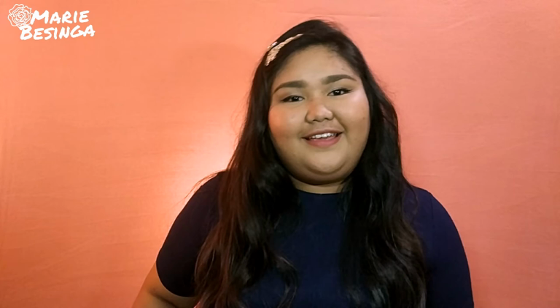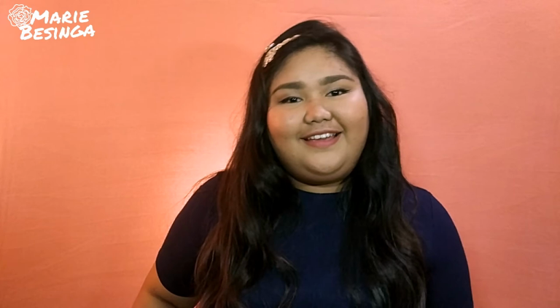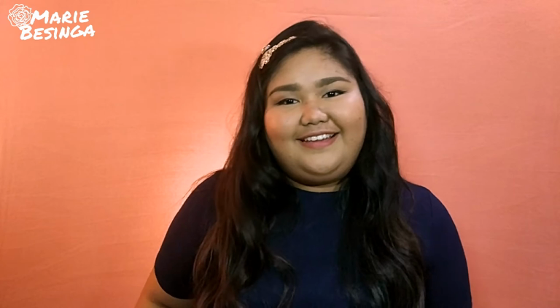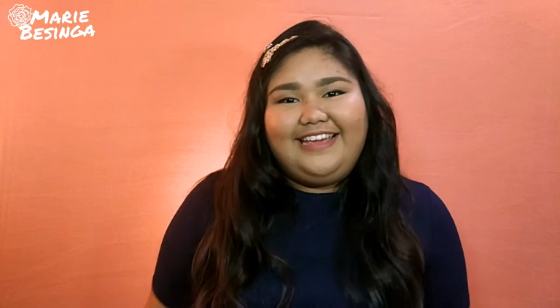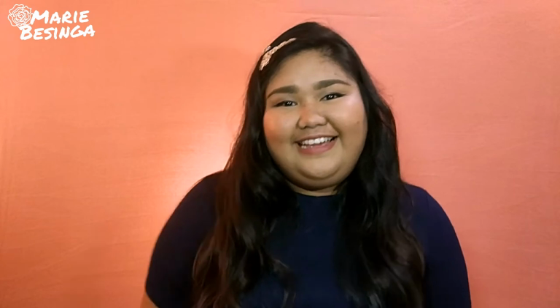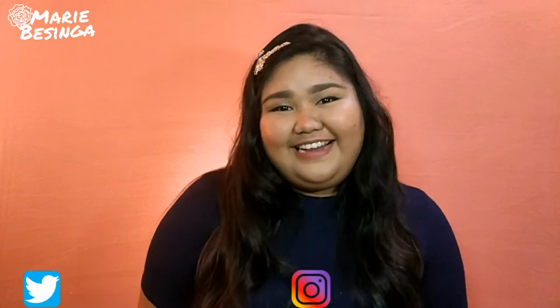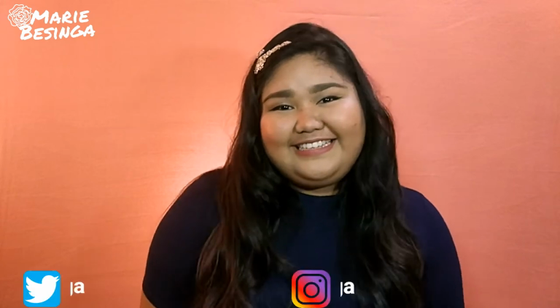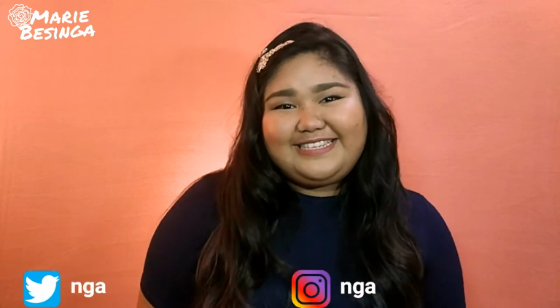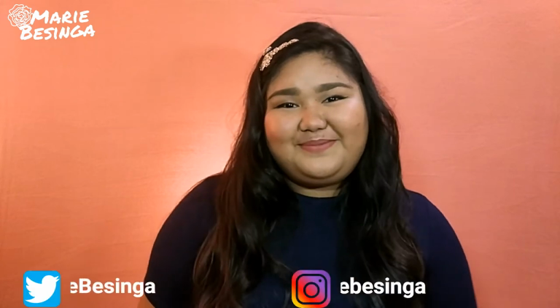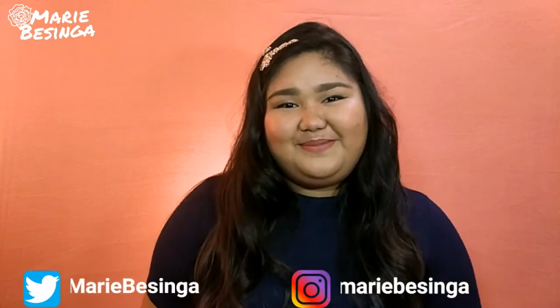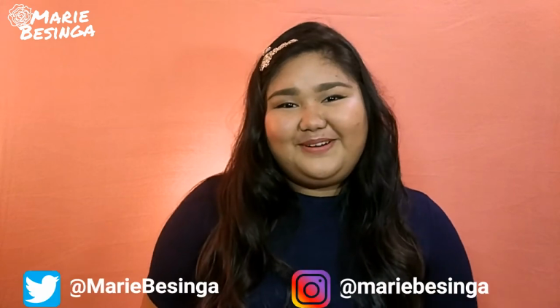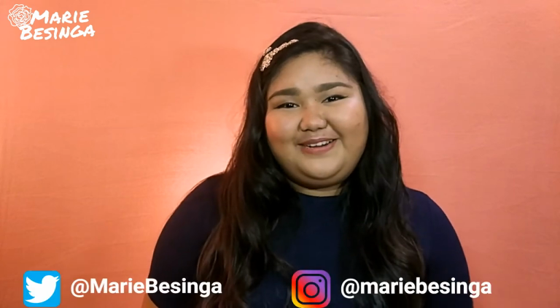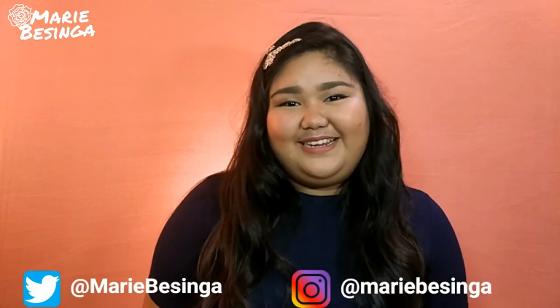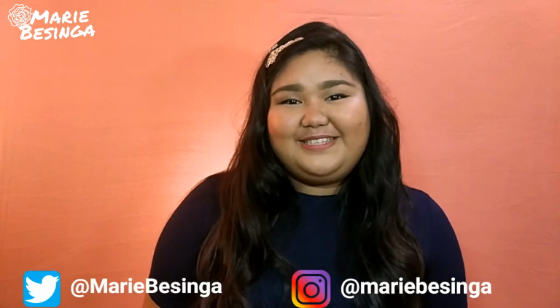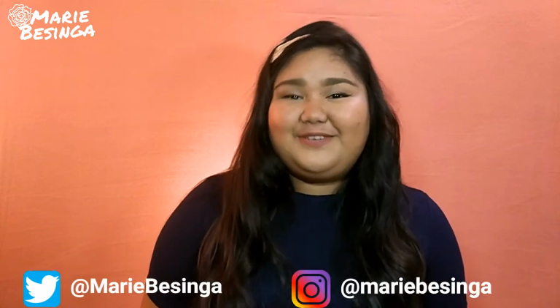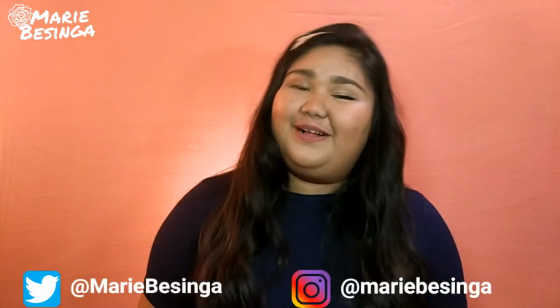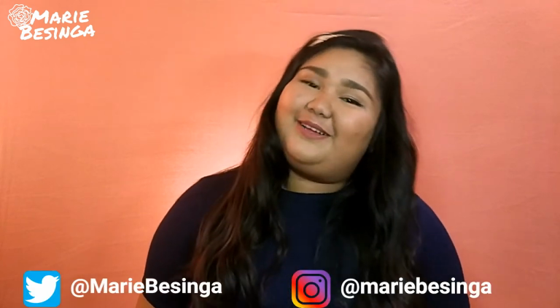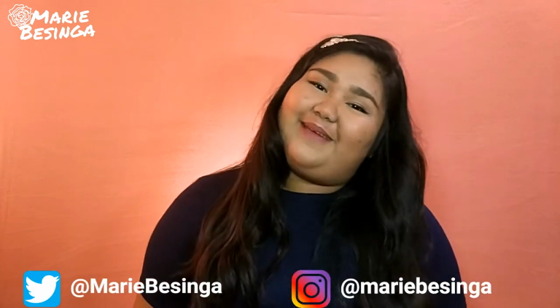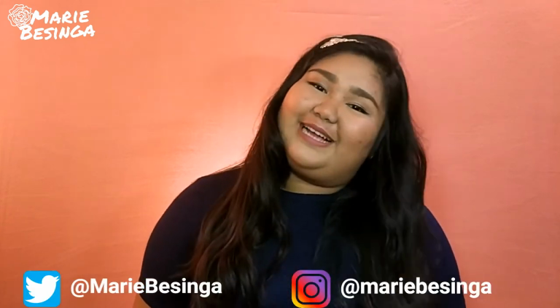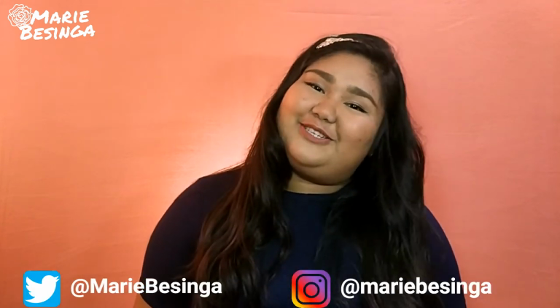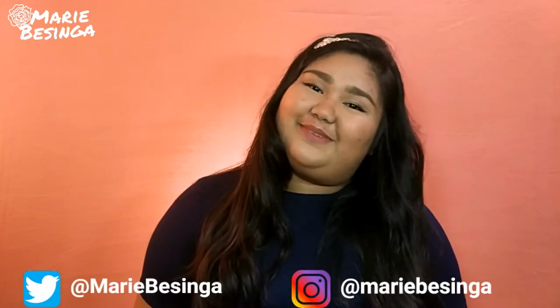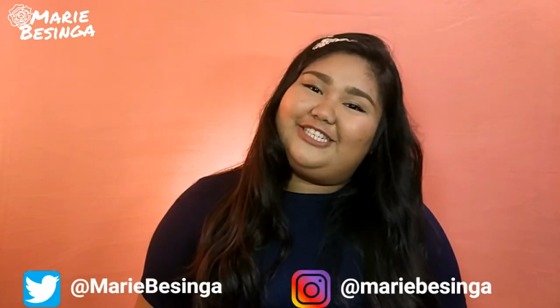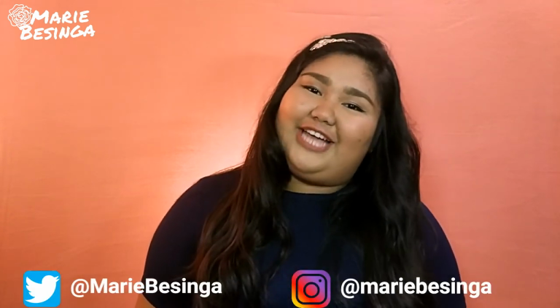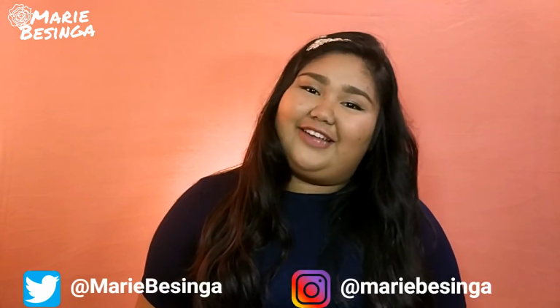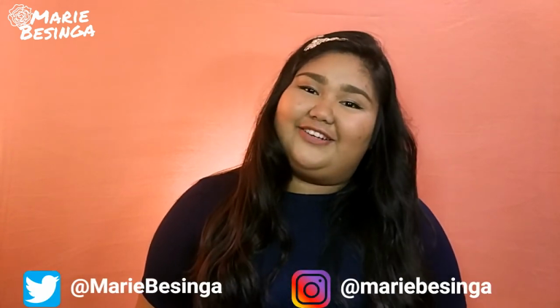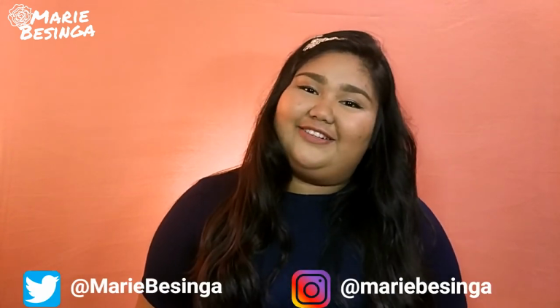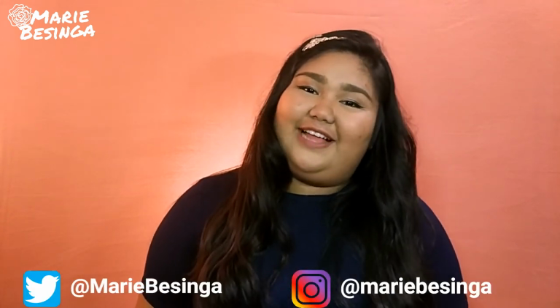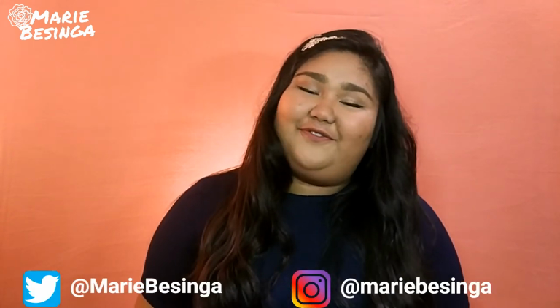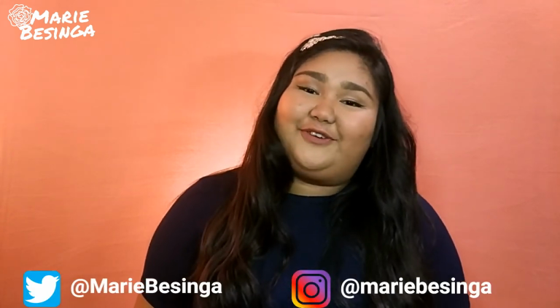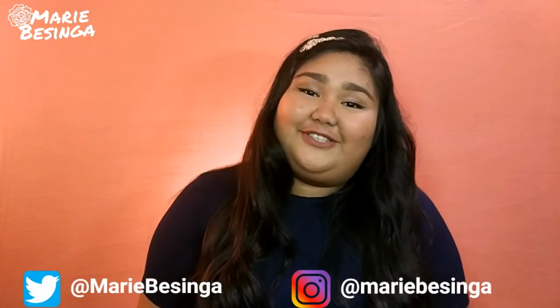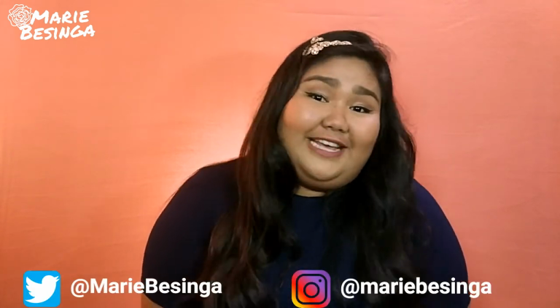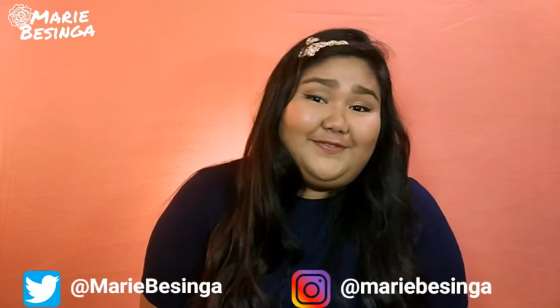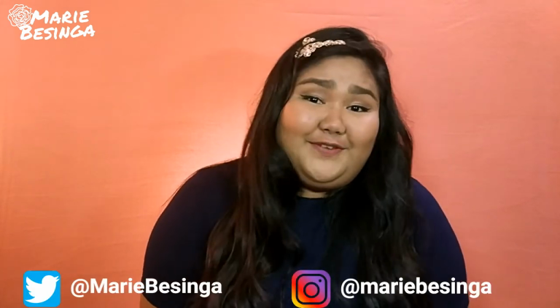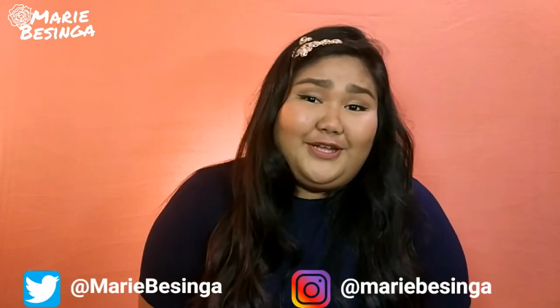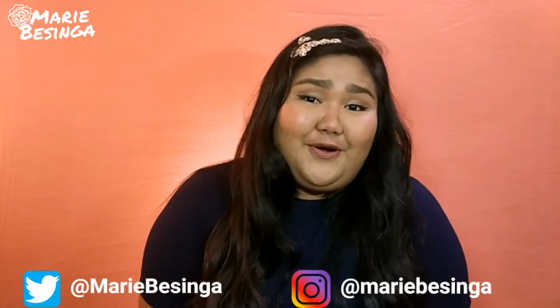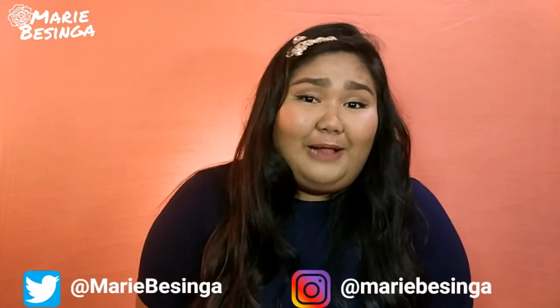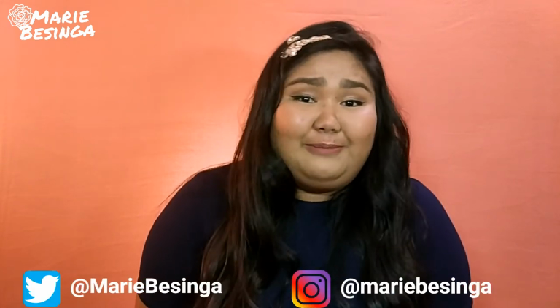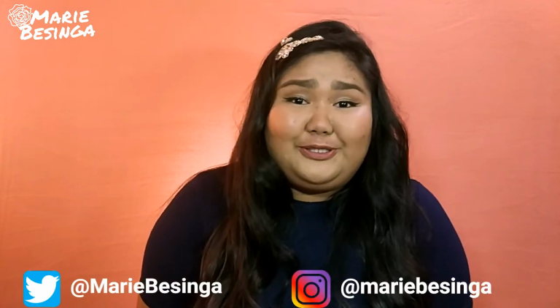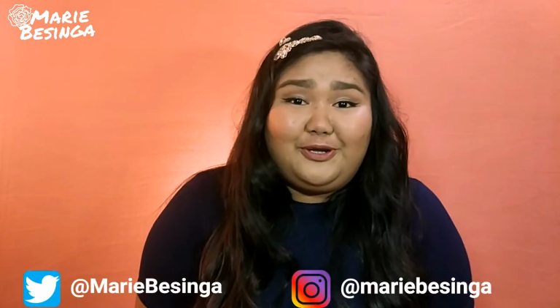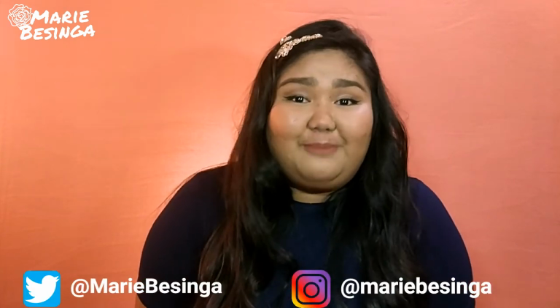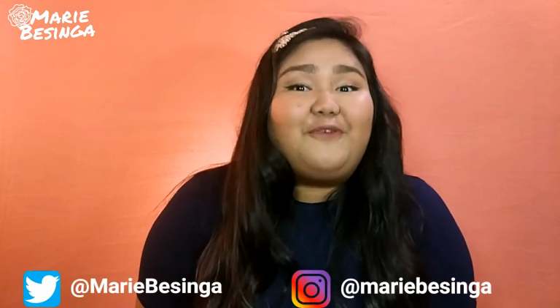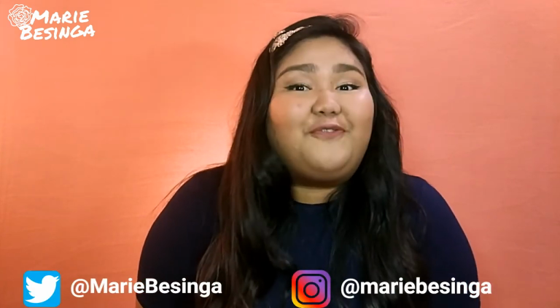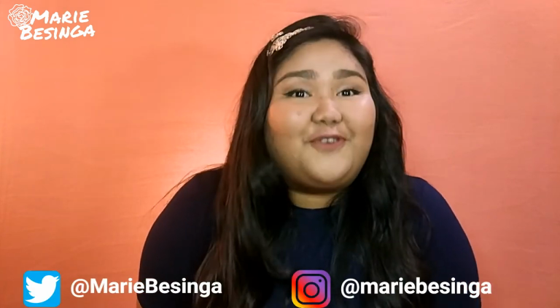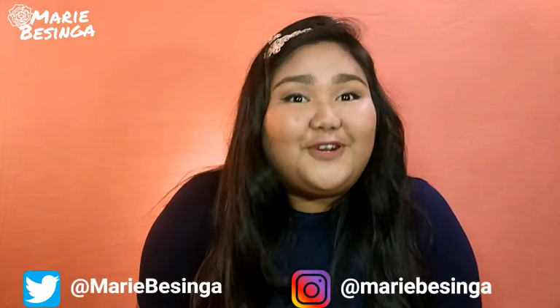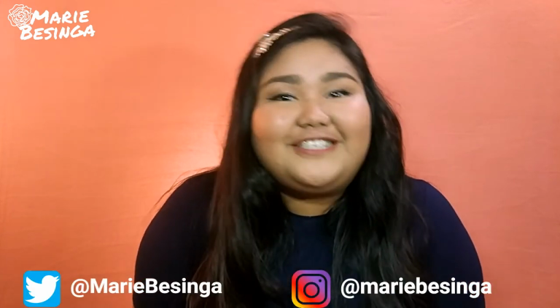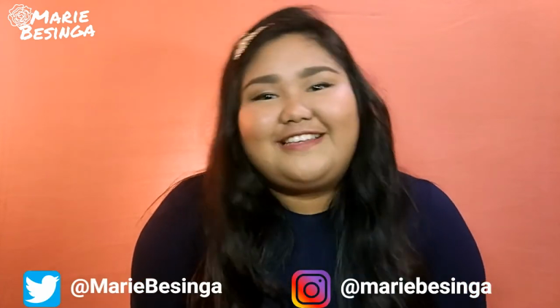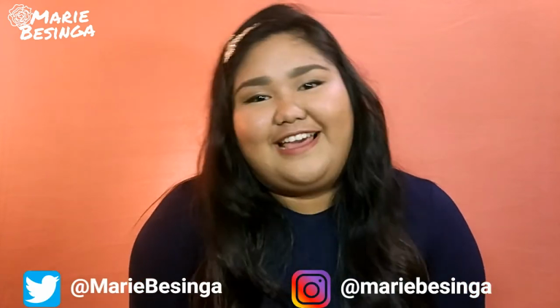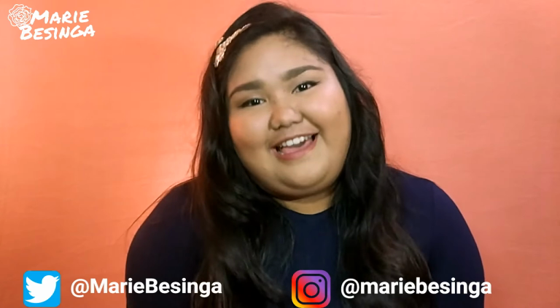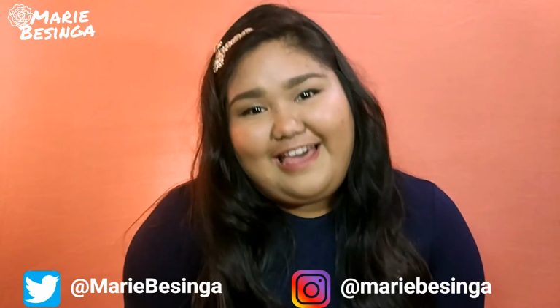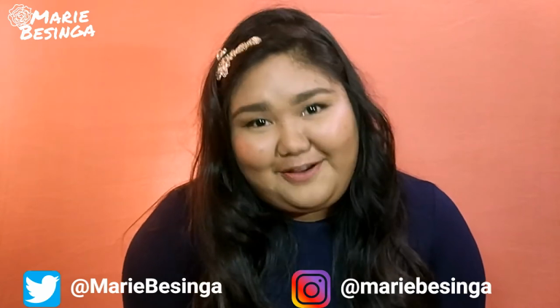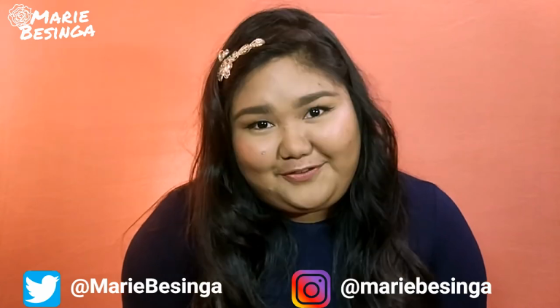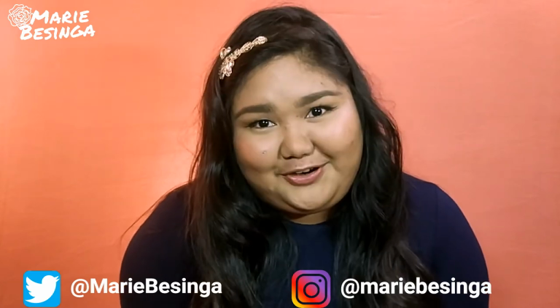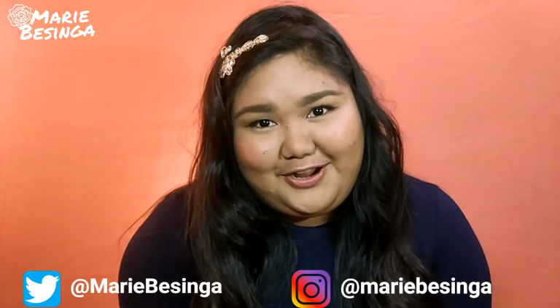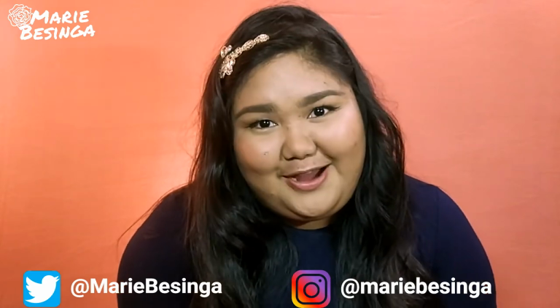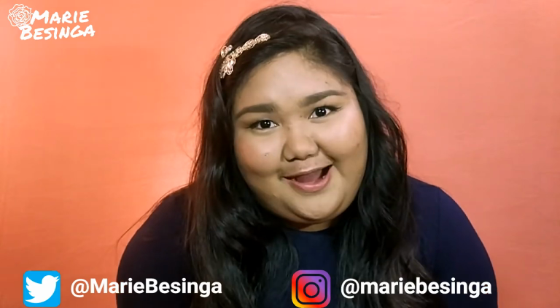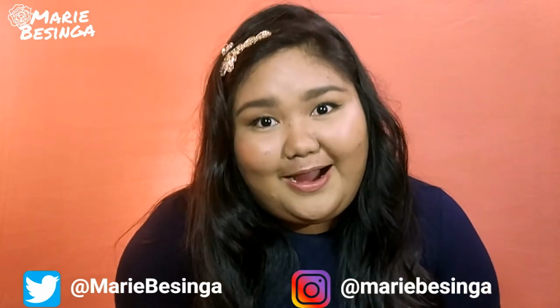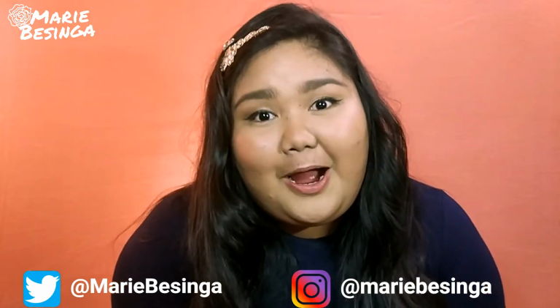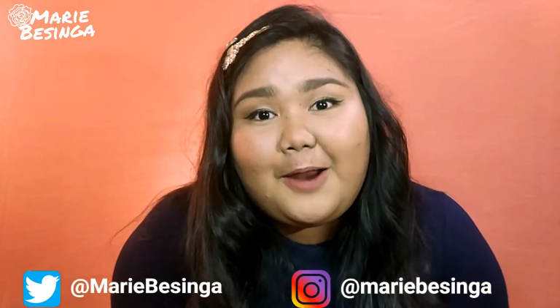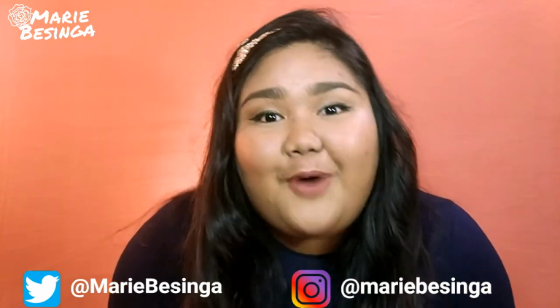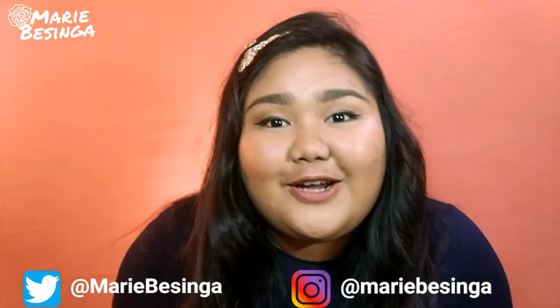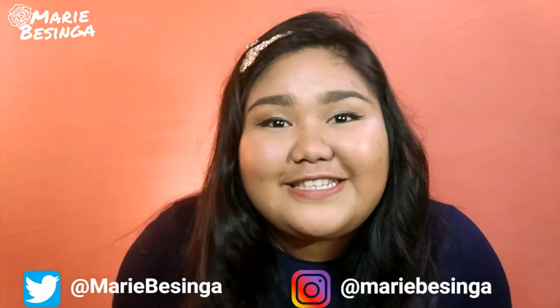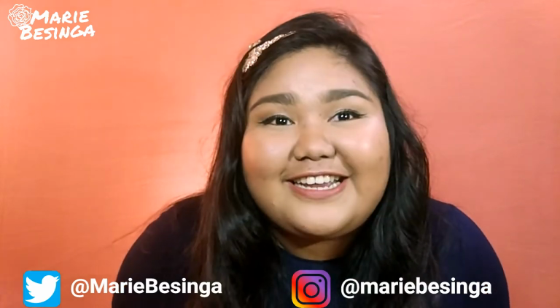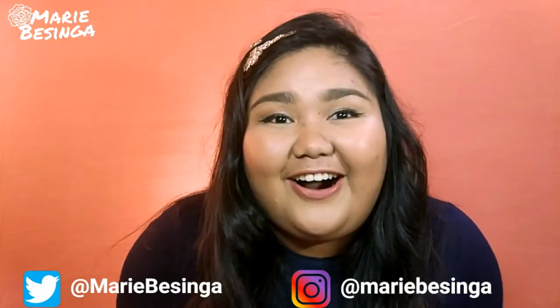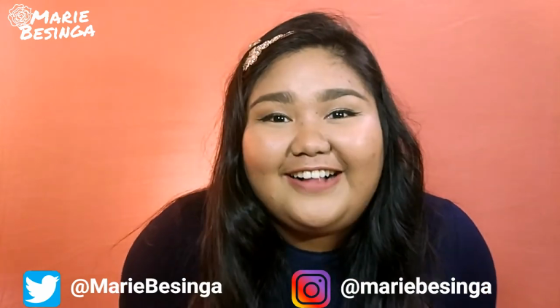Hey guys, it's me, Marie. Welcome back to my channel. For today's video, I'll be doing my first ever unboxing haul.